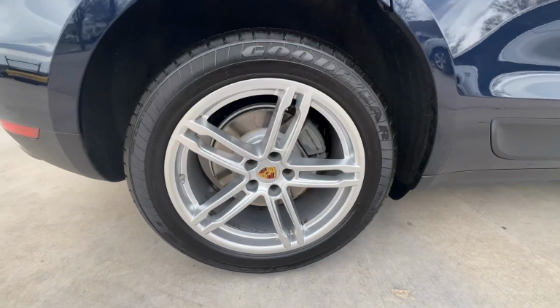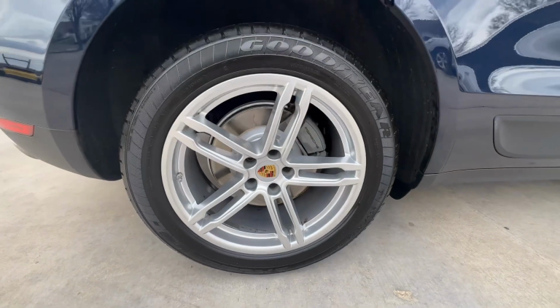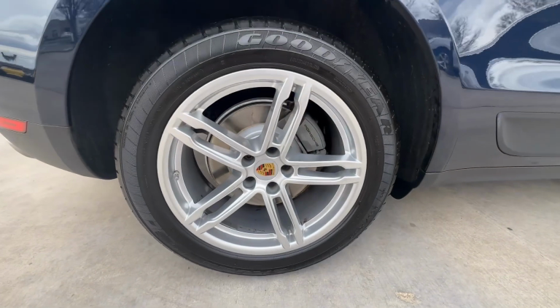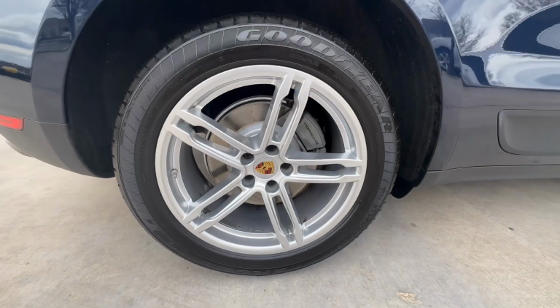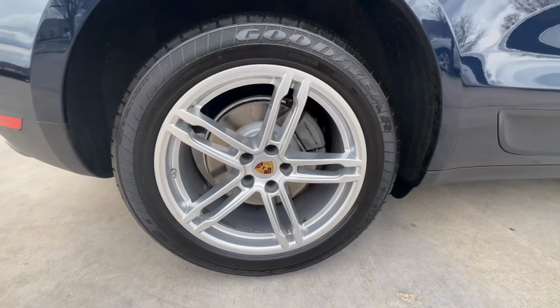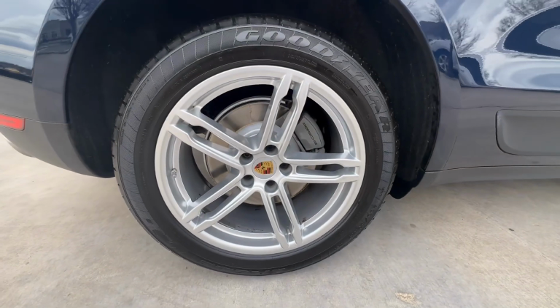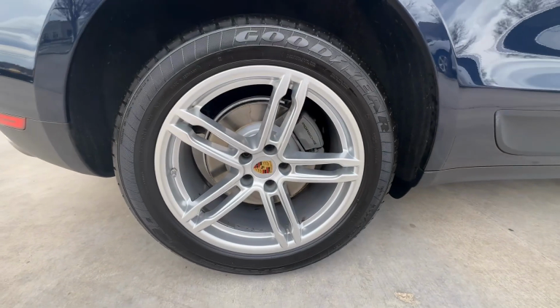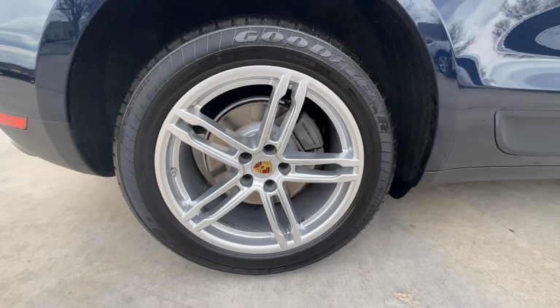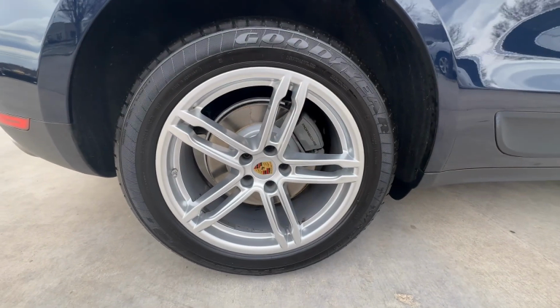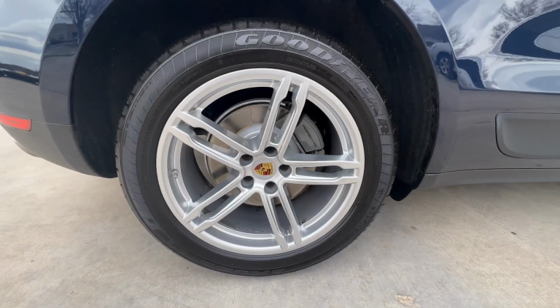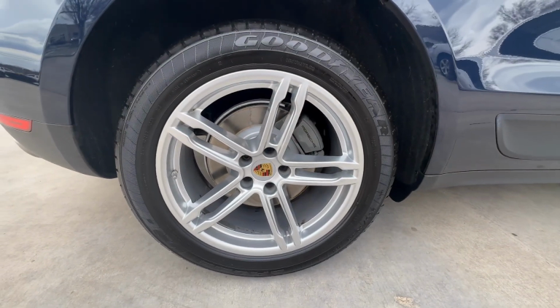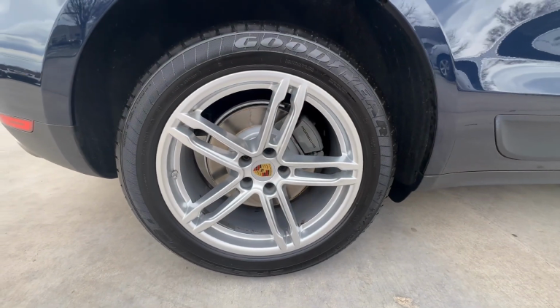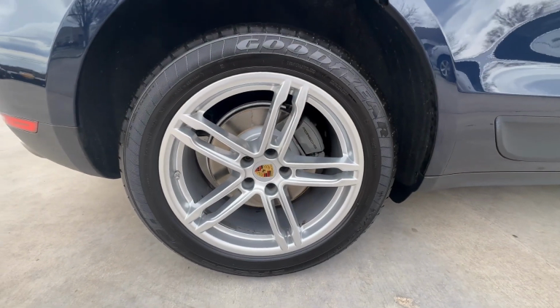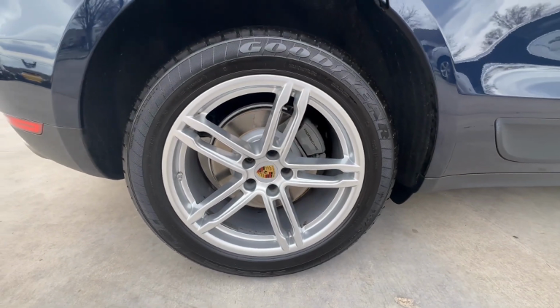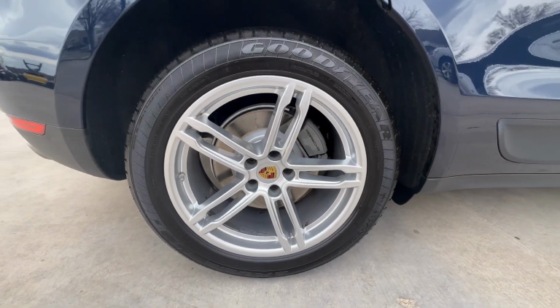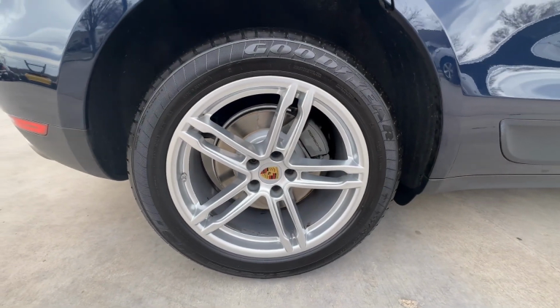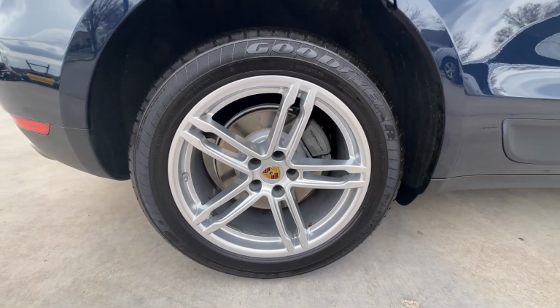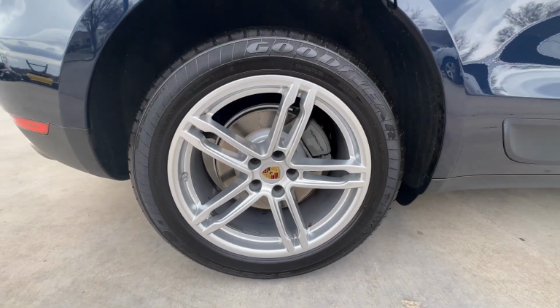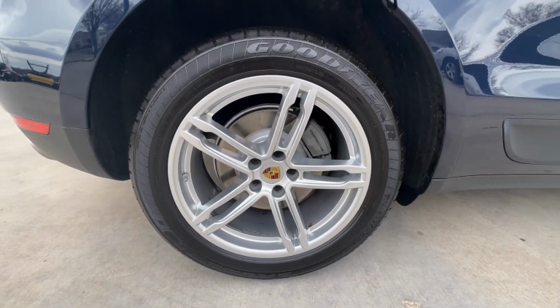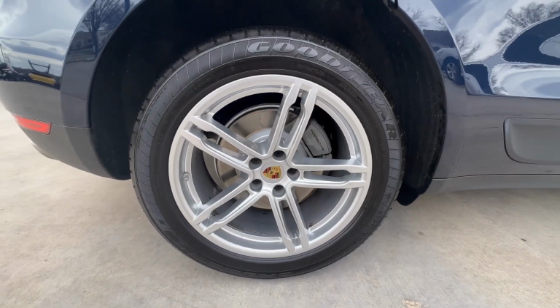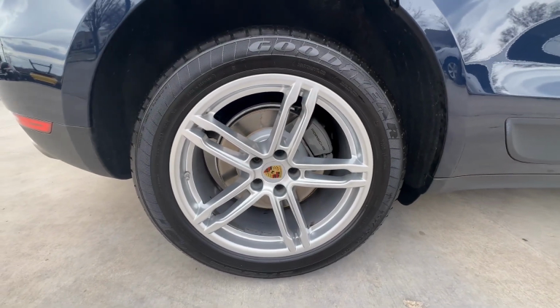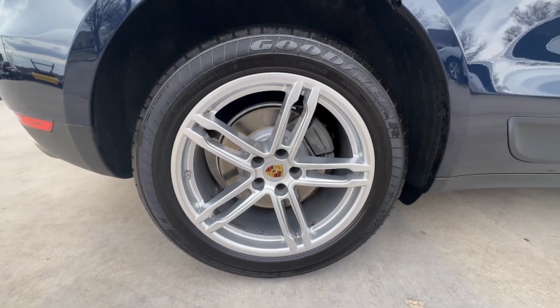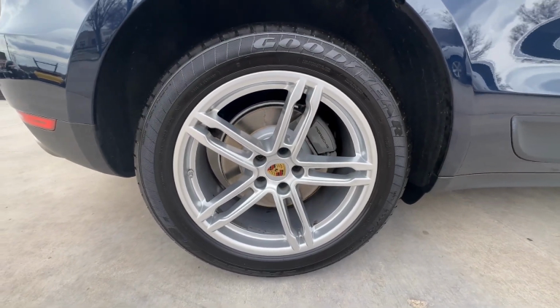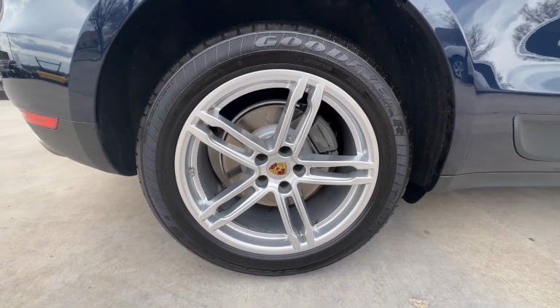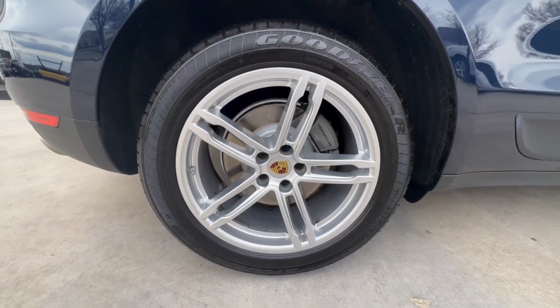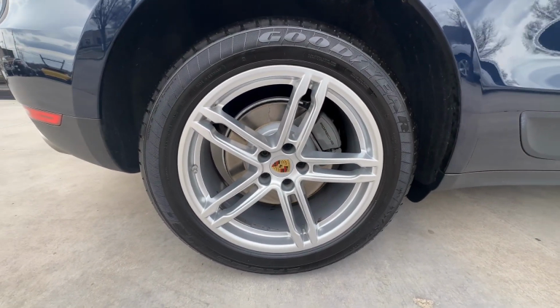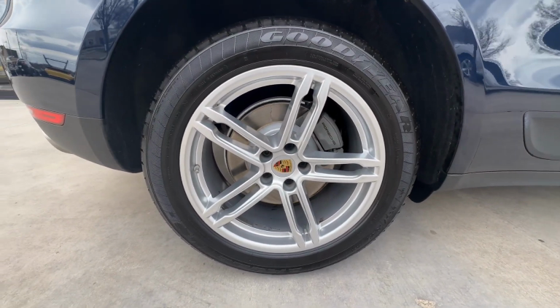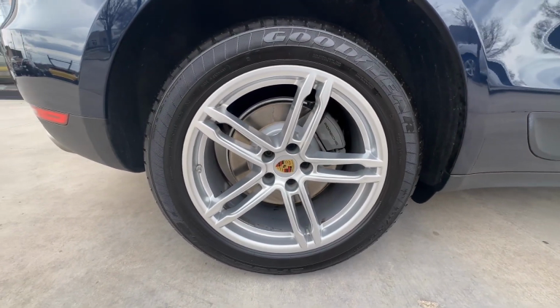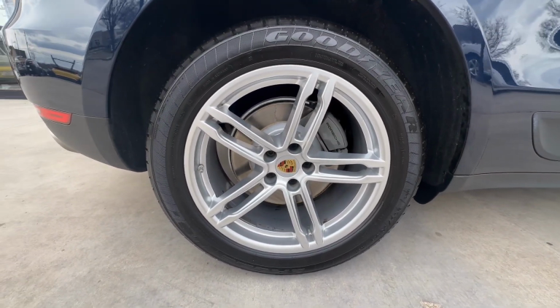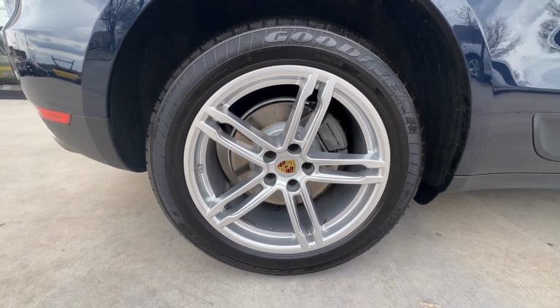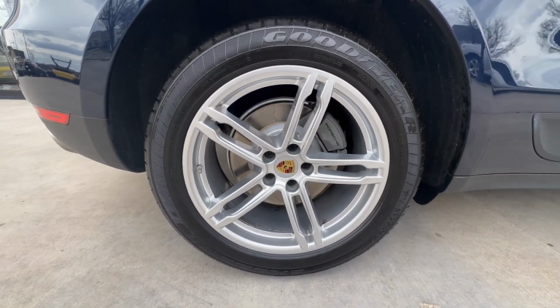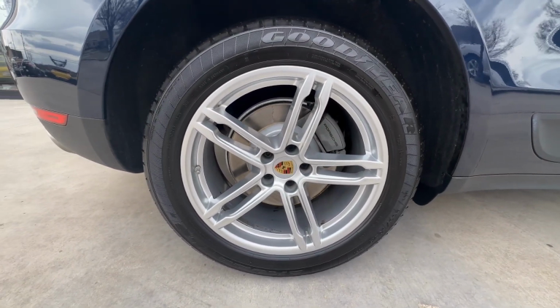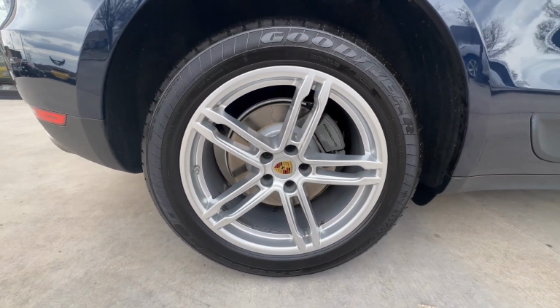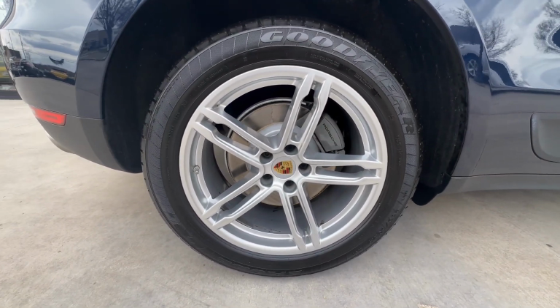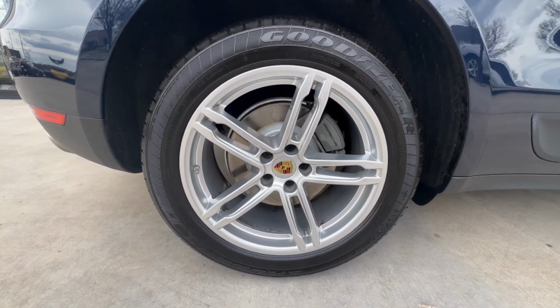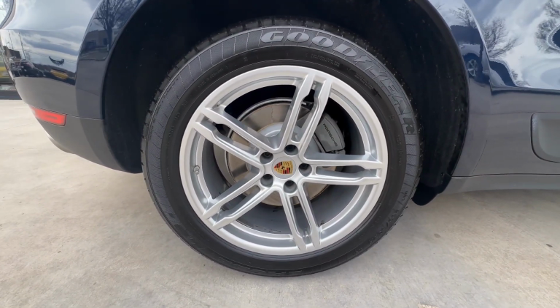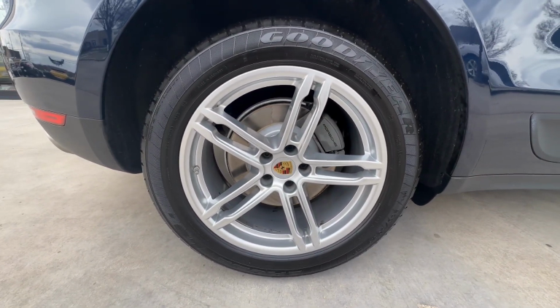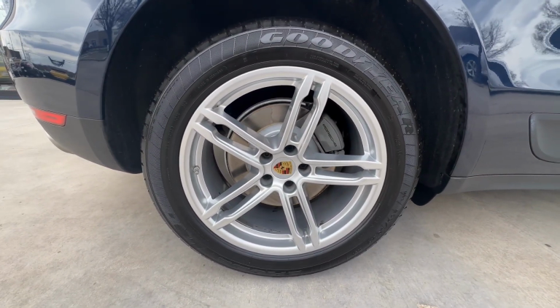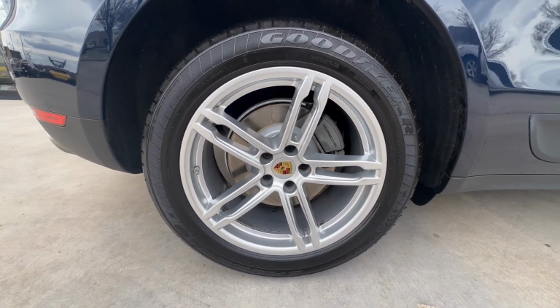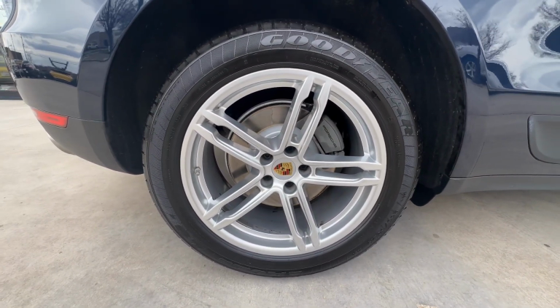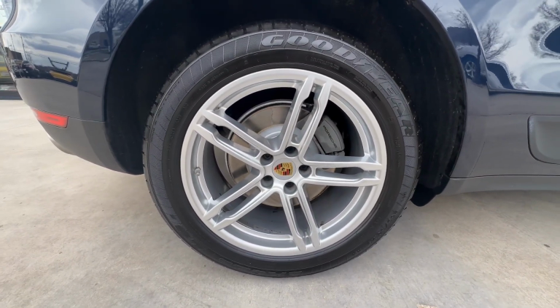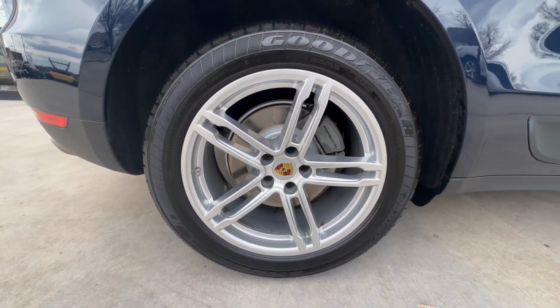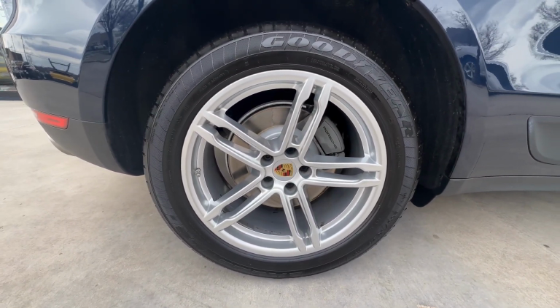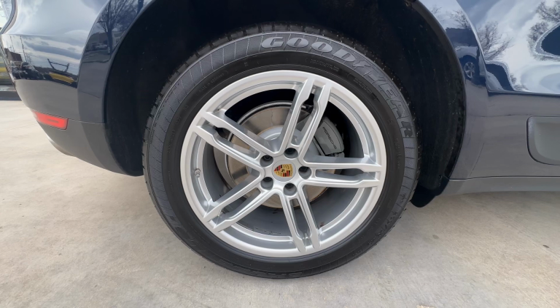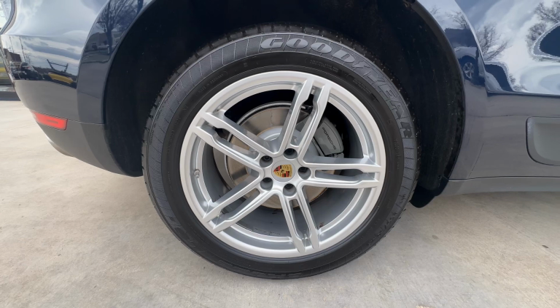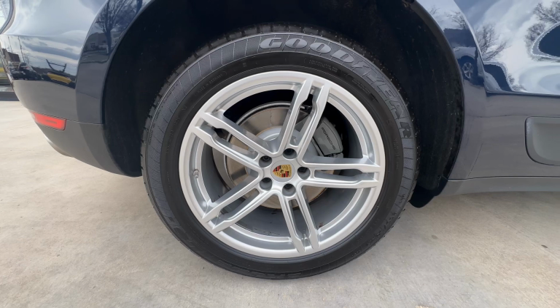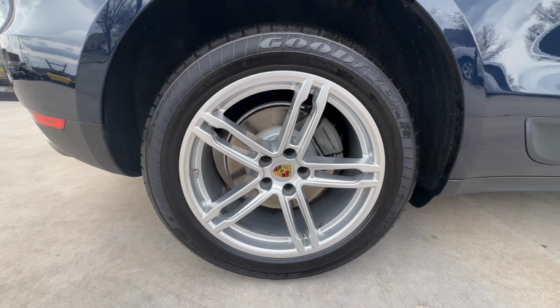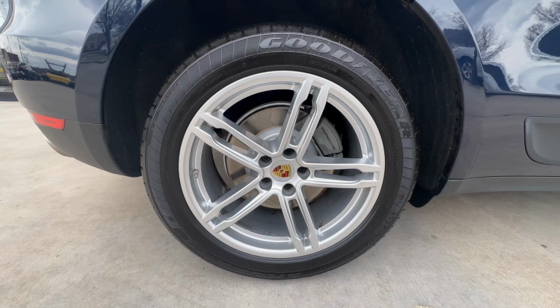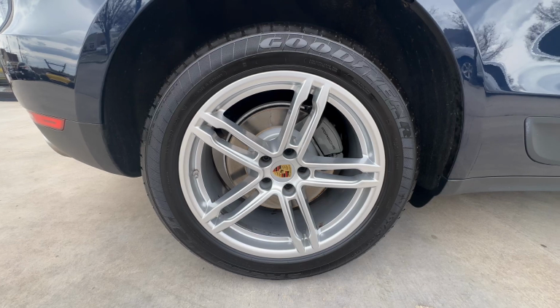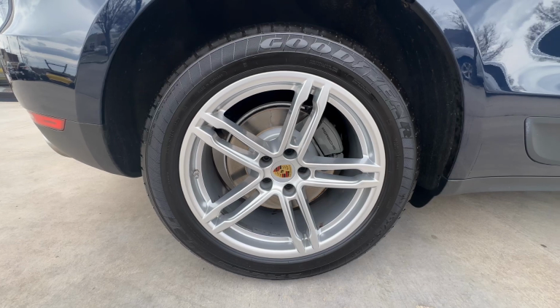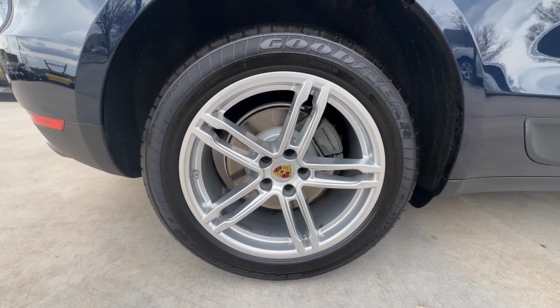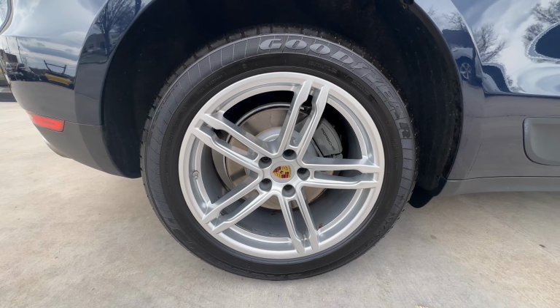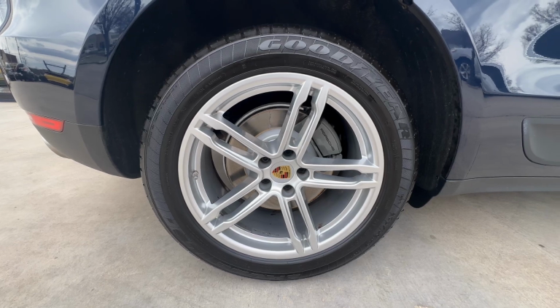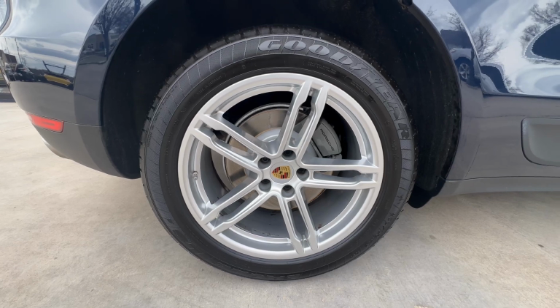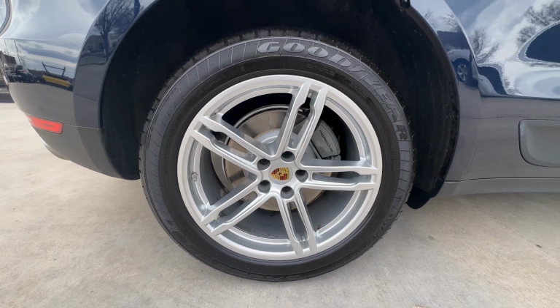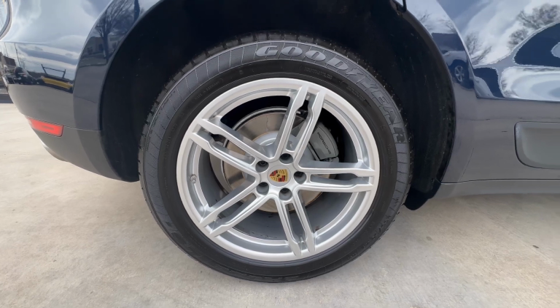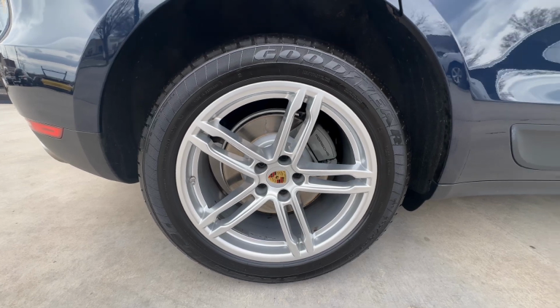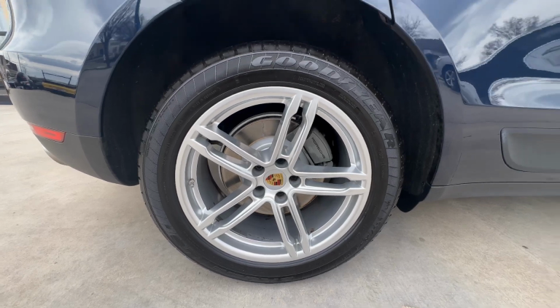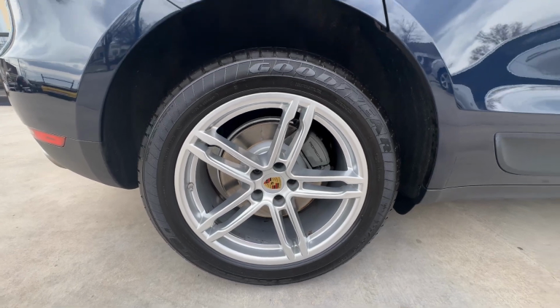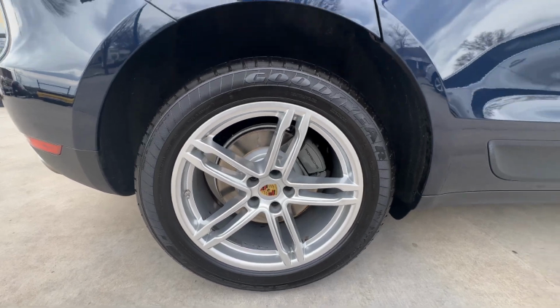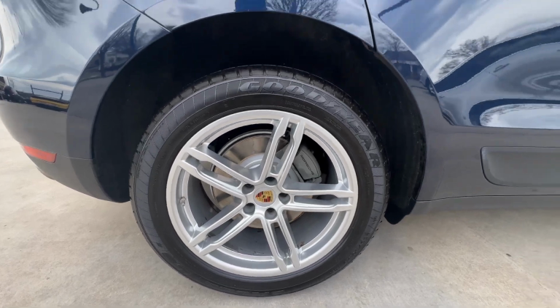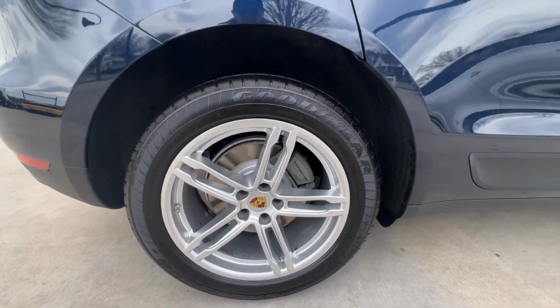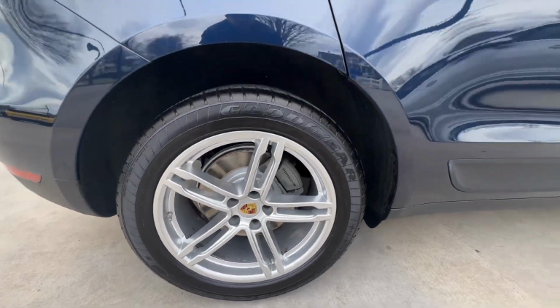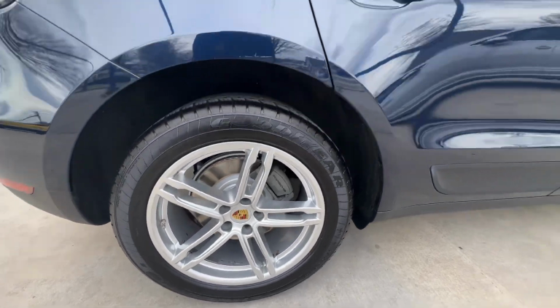Back here to the passenger rear wheel — good shape, no curb rash, no dents, no dings.